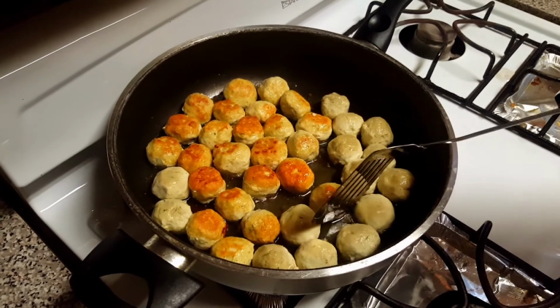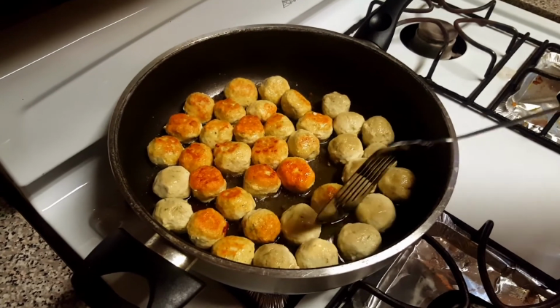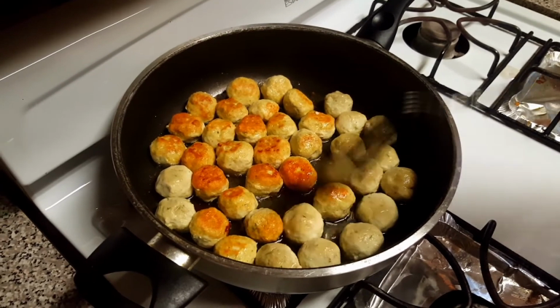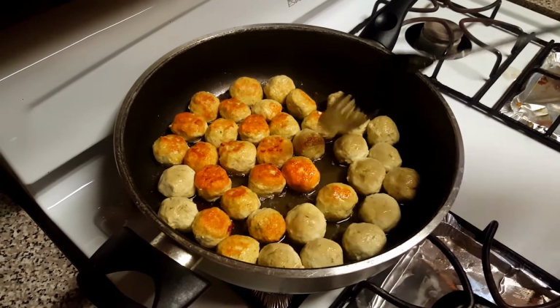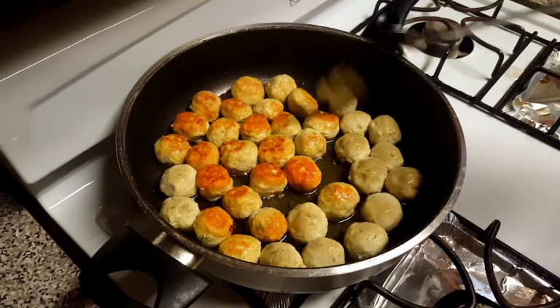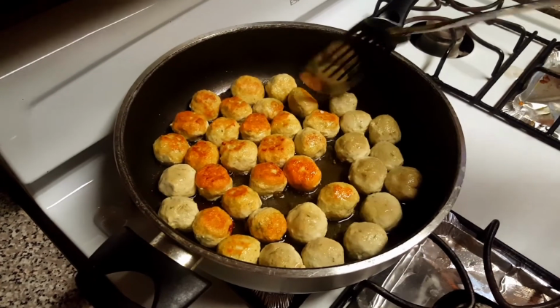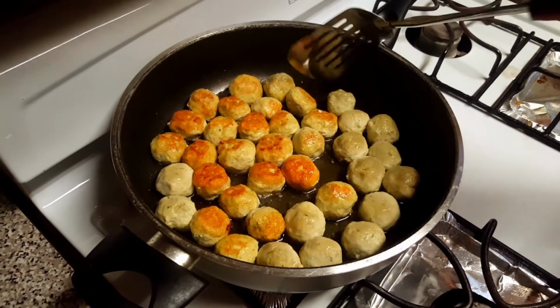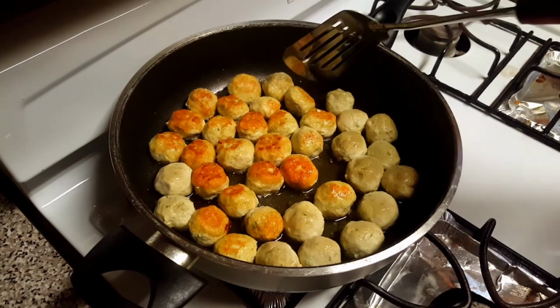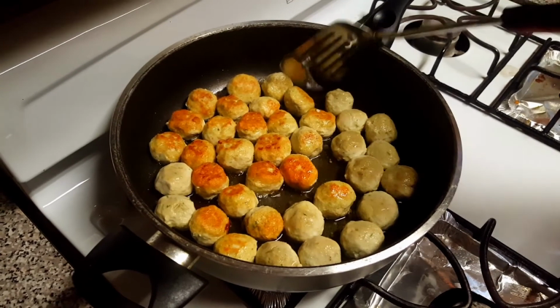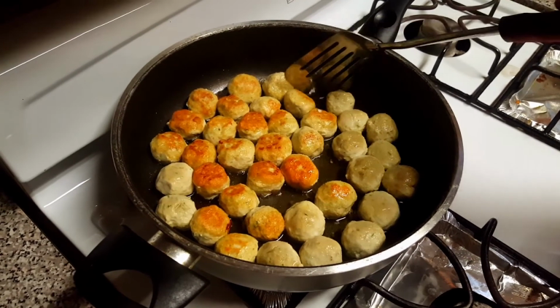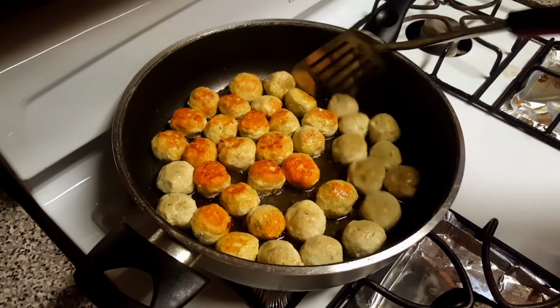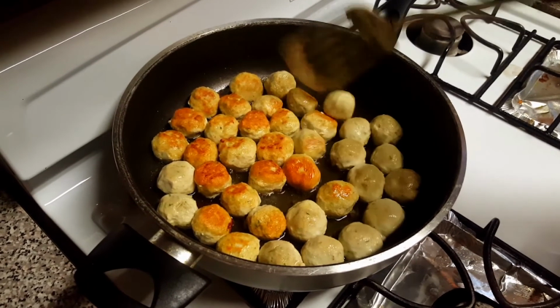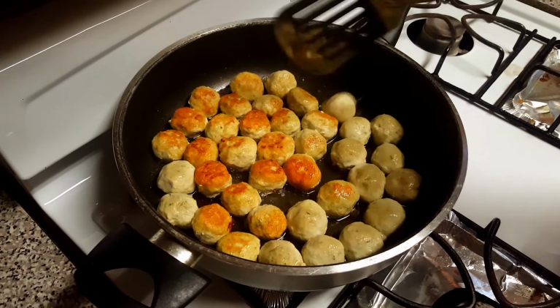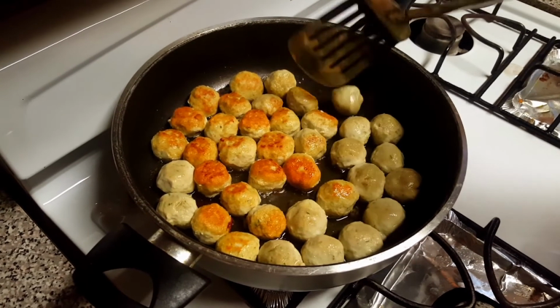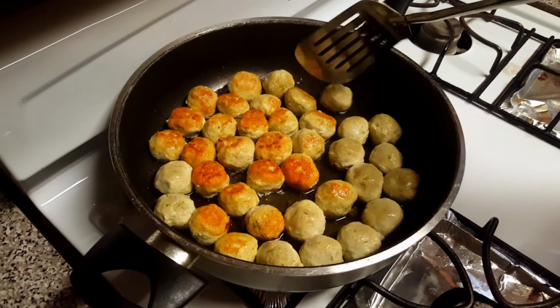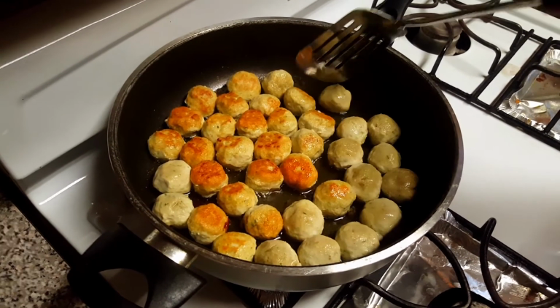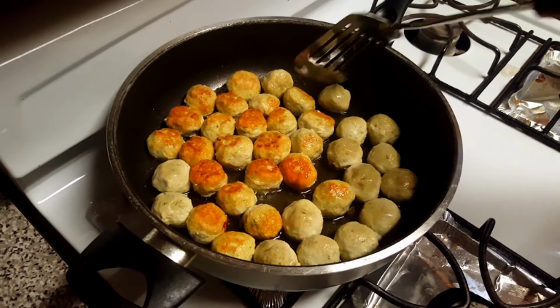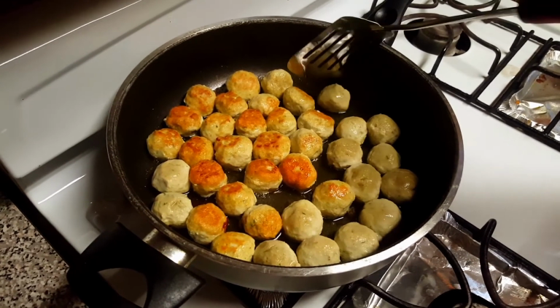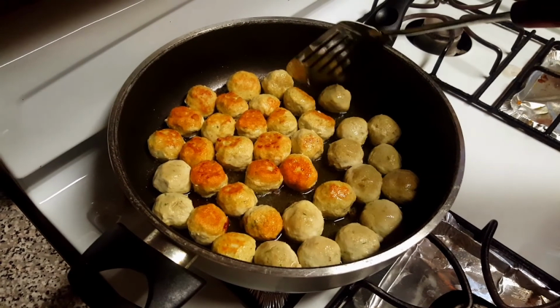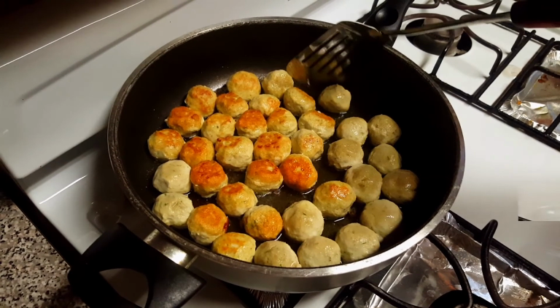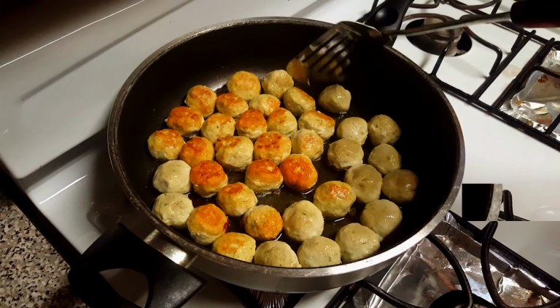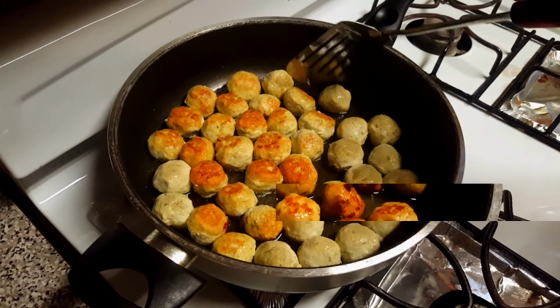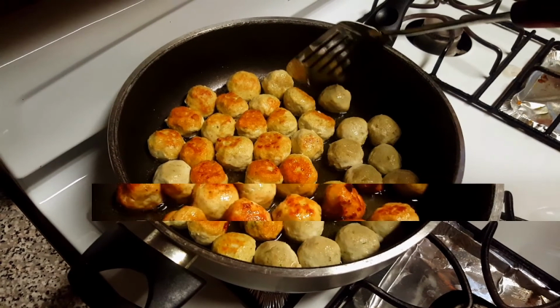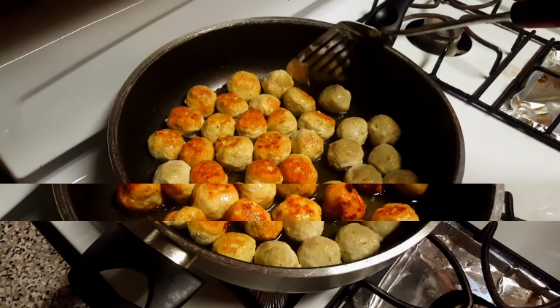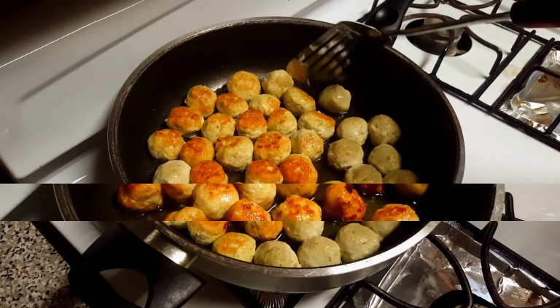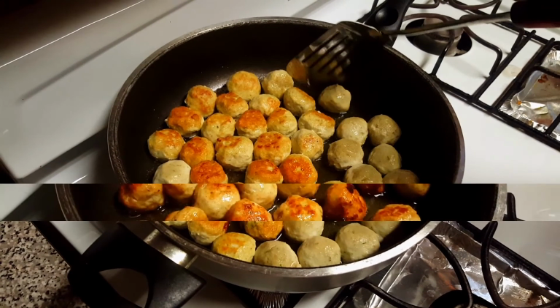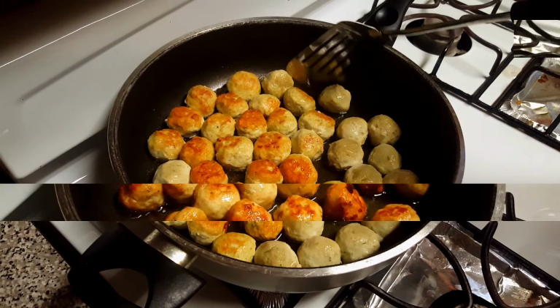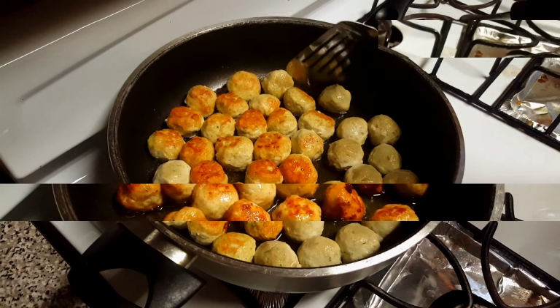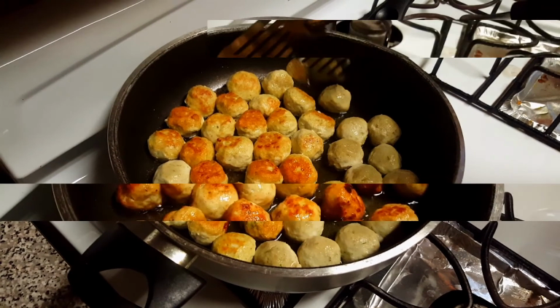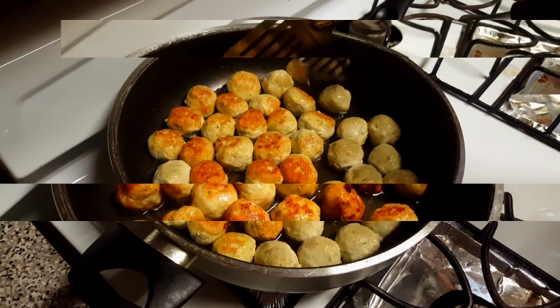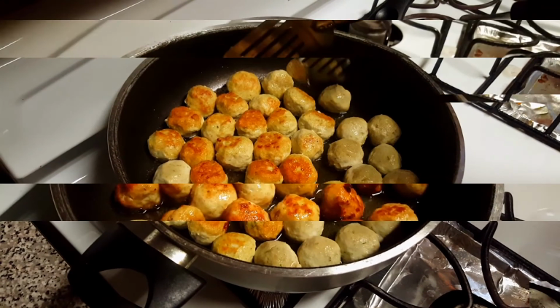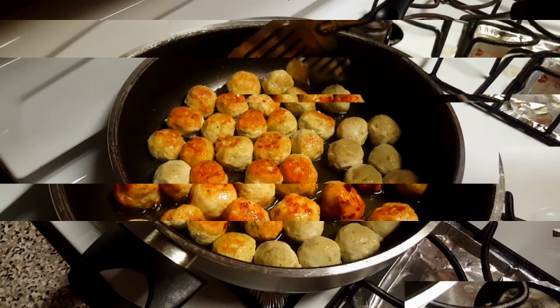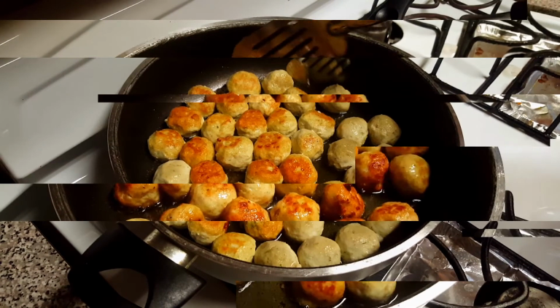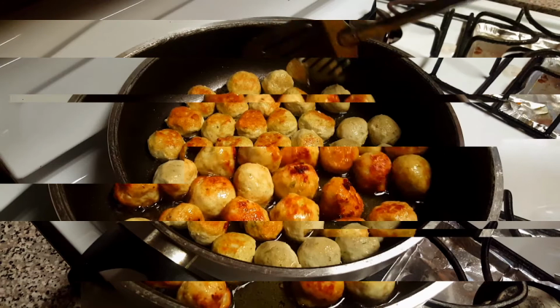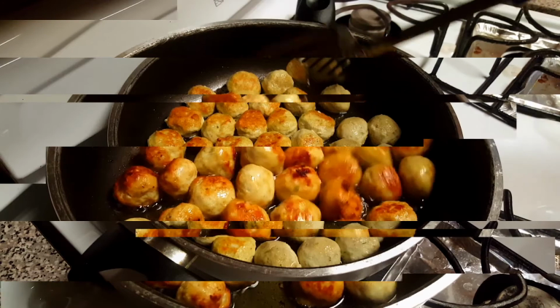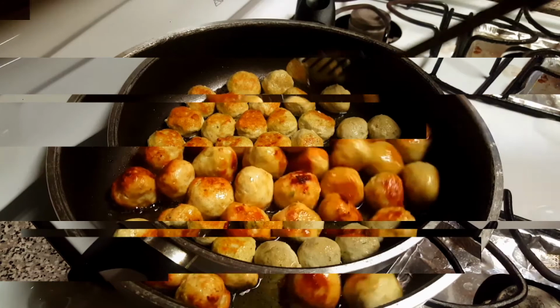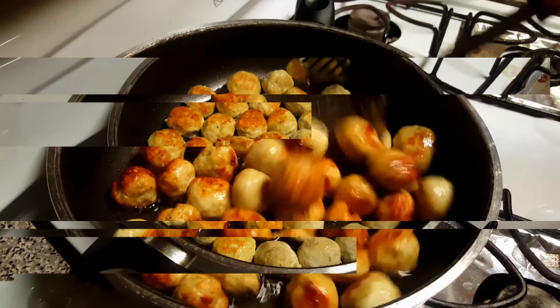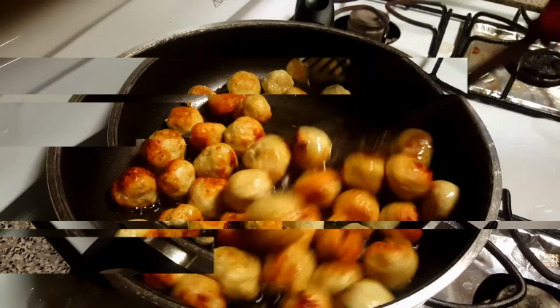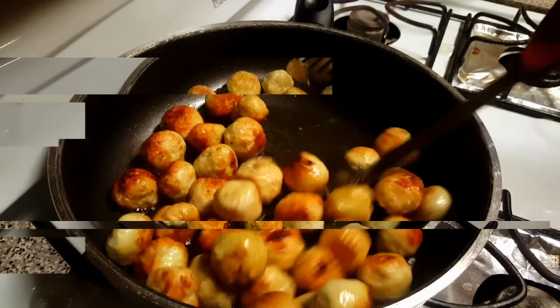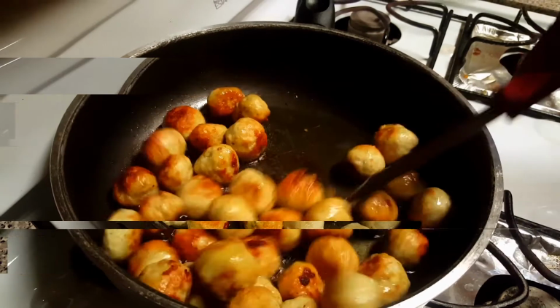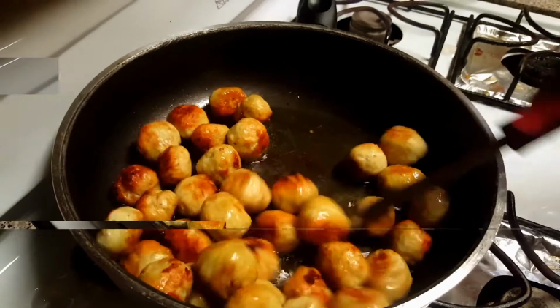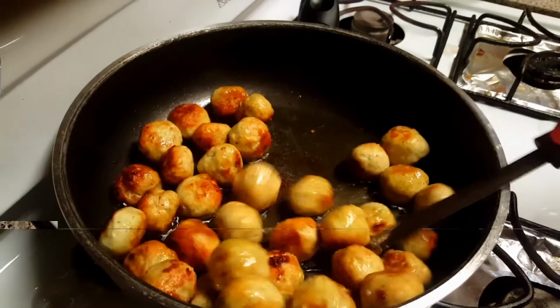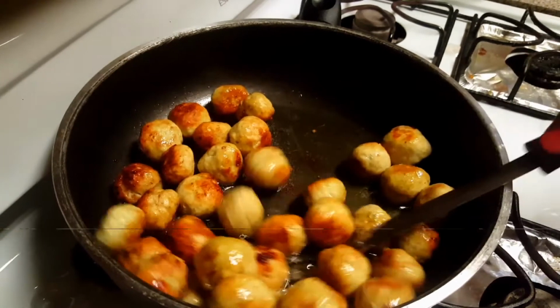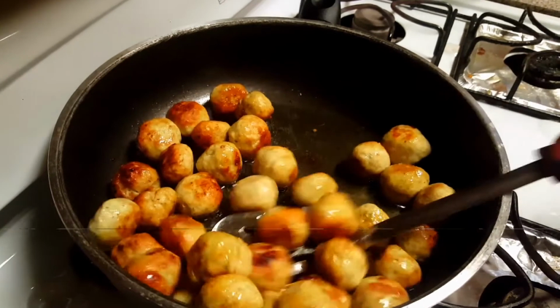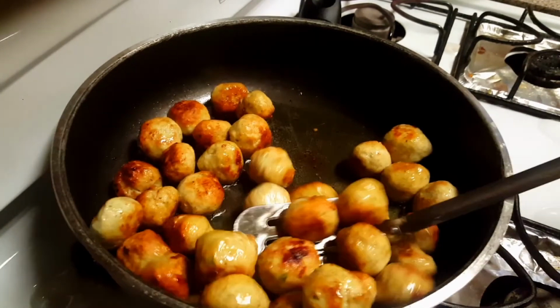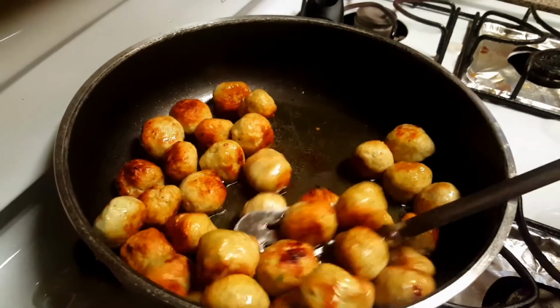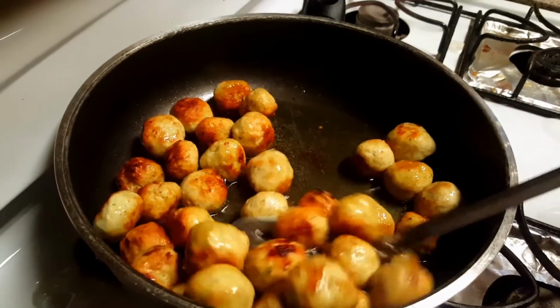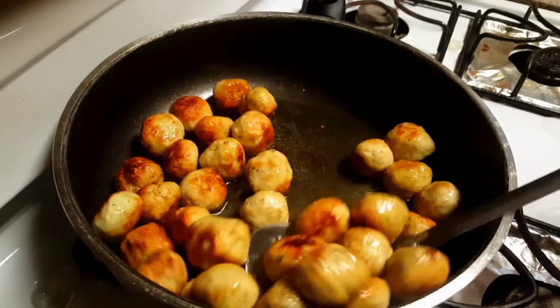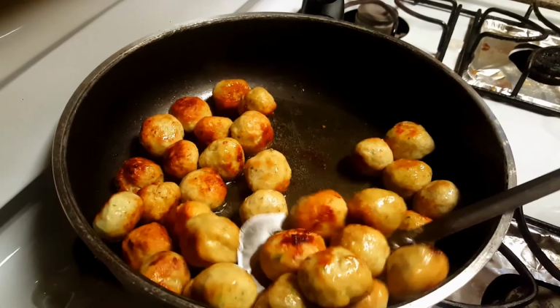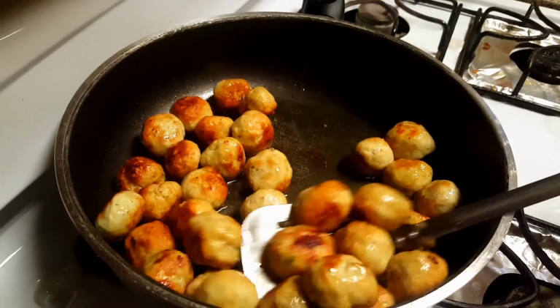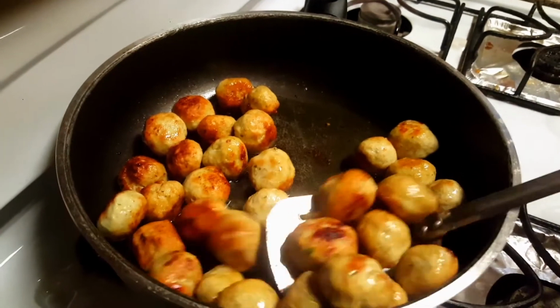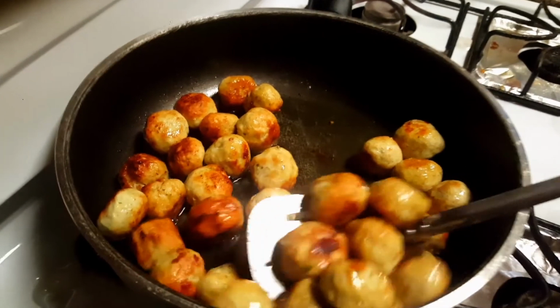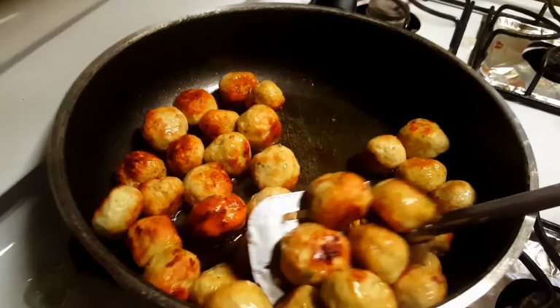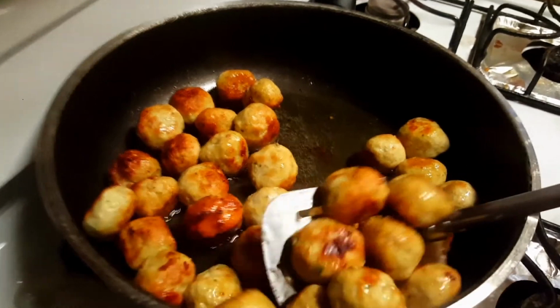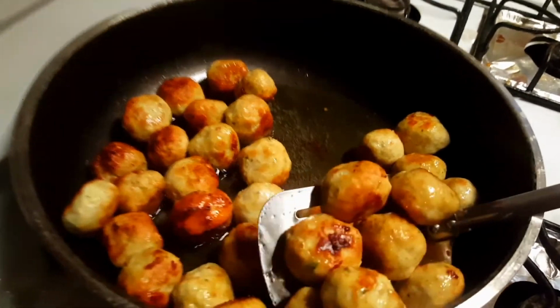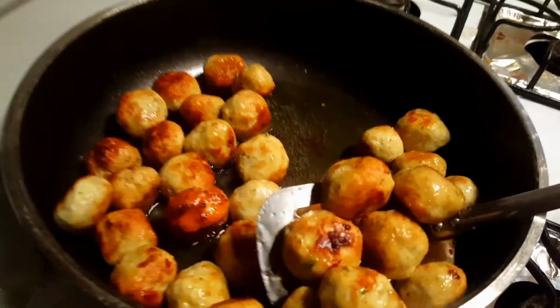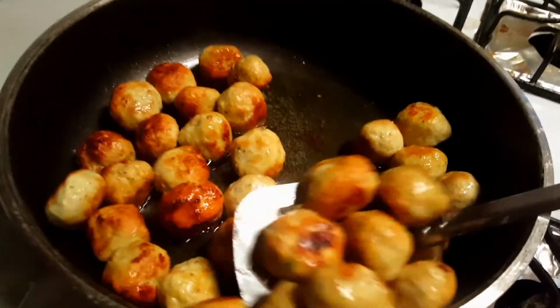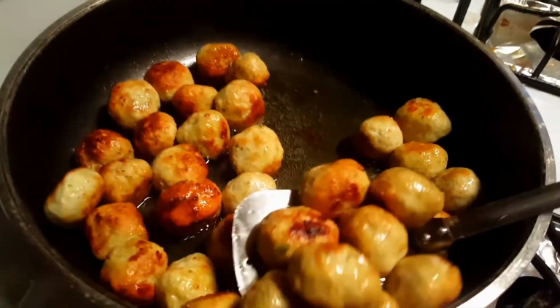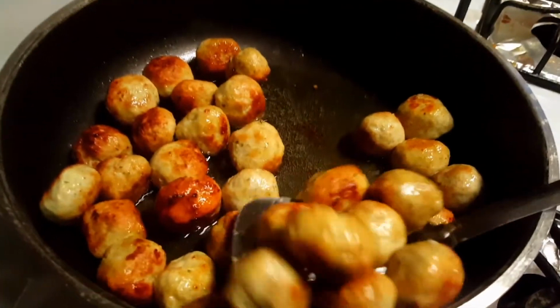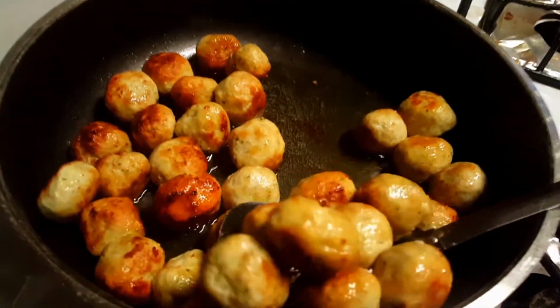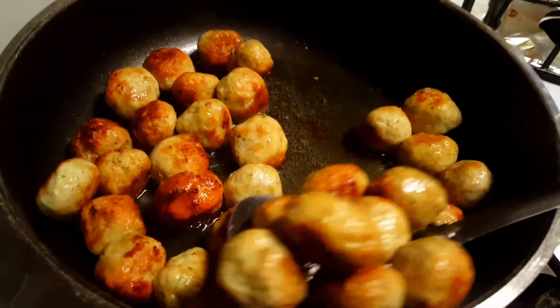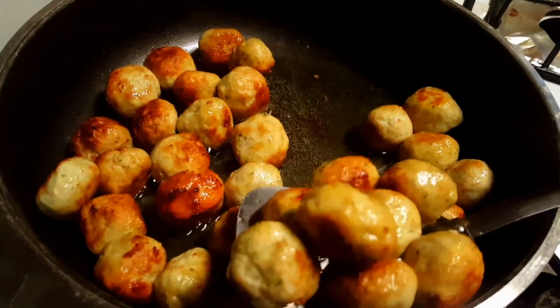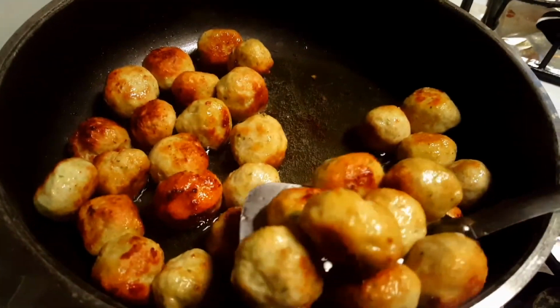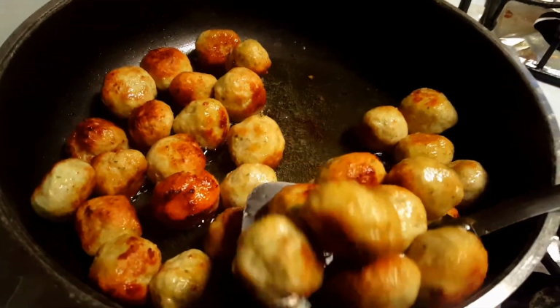That is so precious! So guys, this is it for today — our chicken balls are ready.